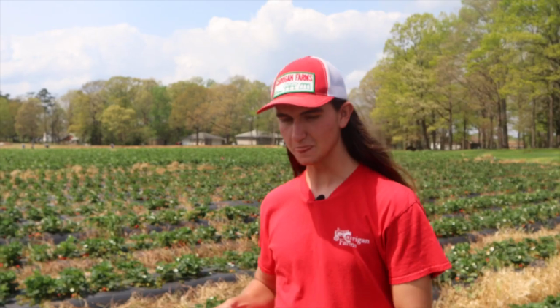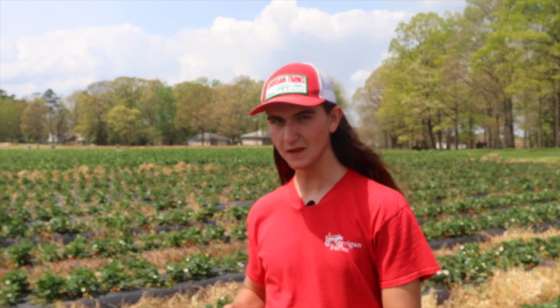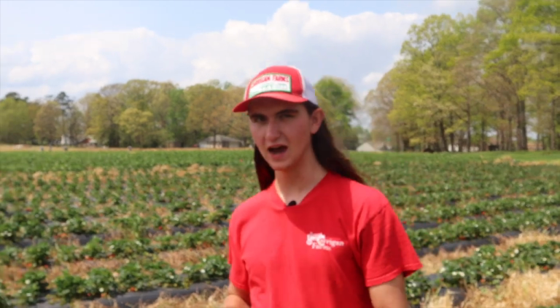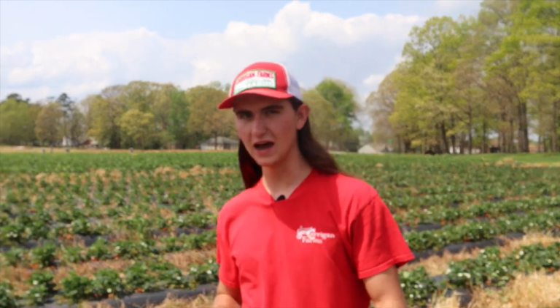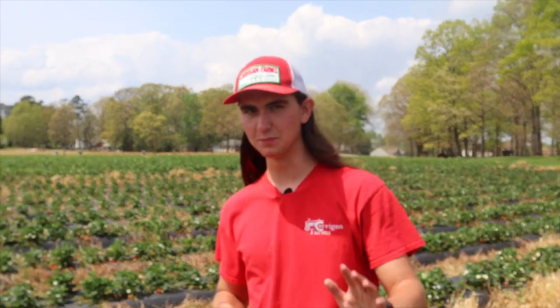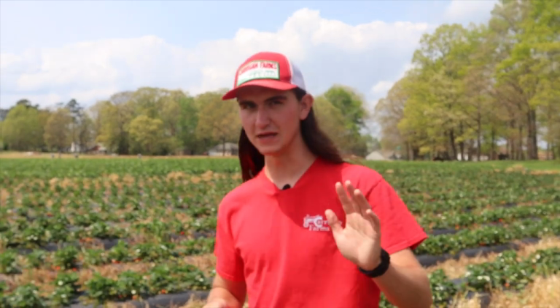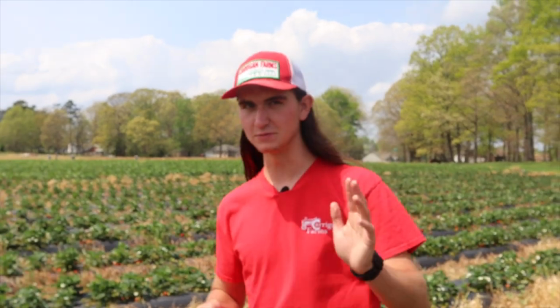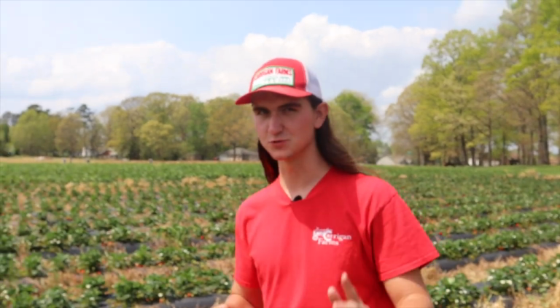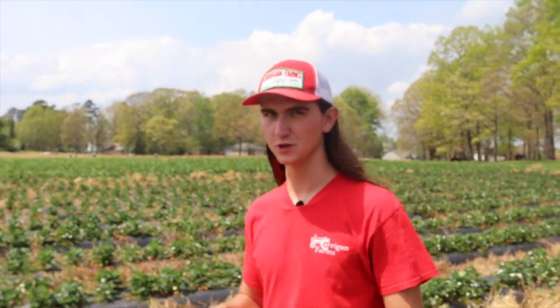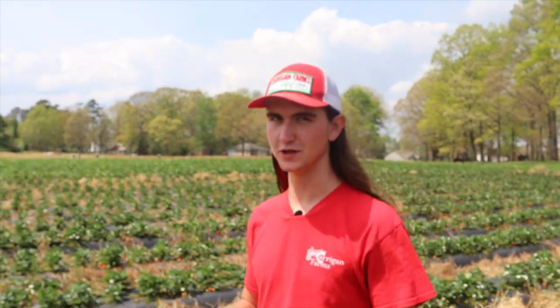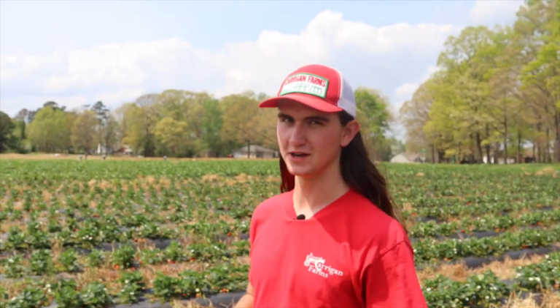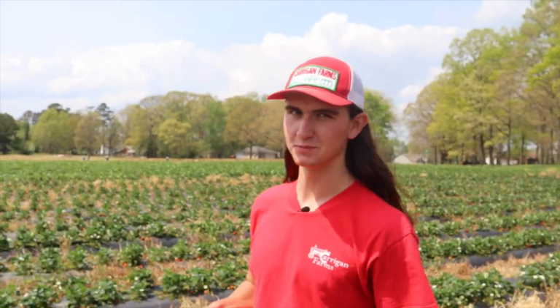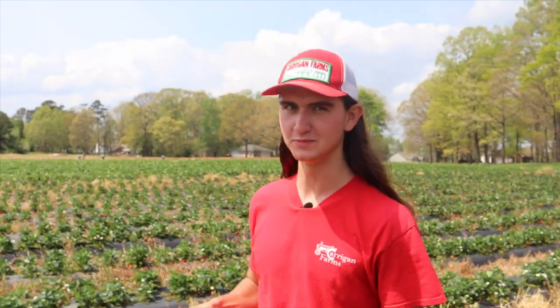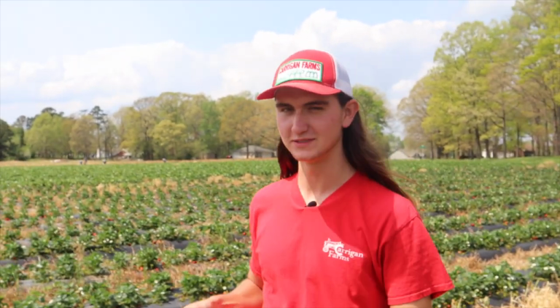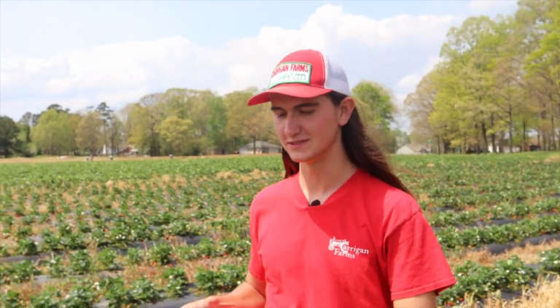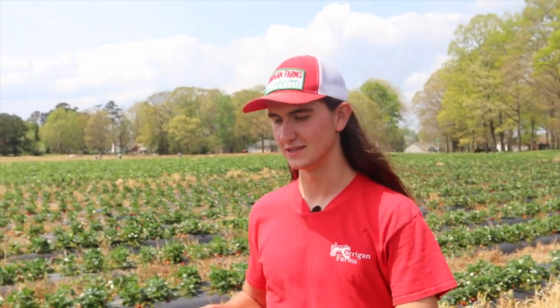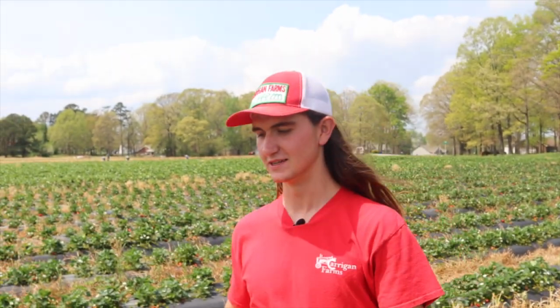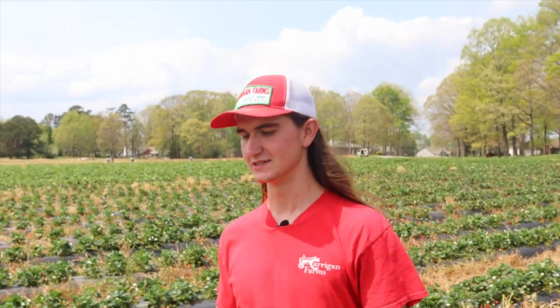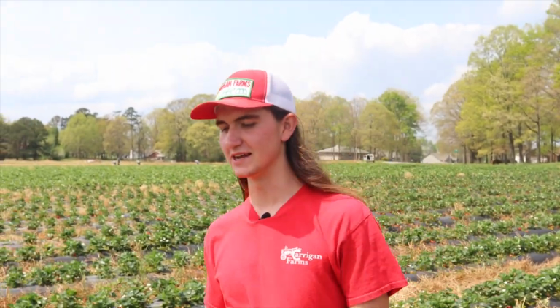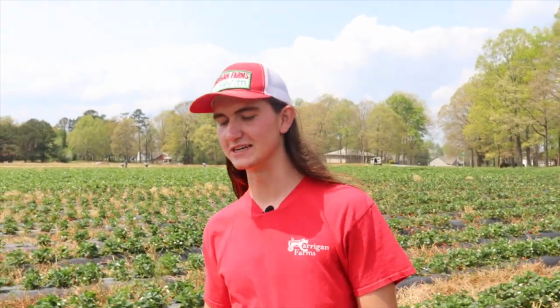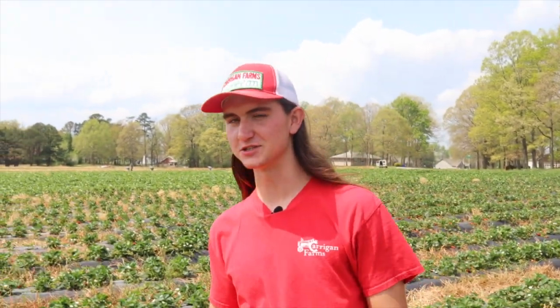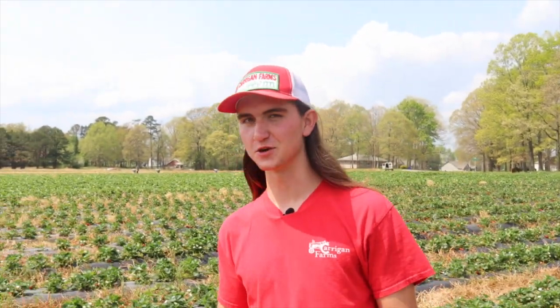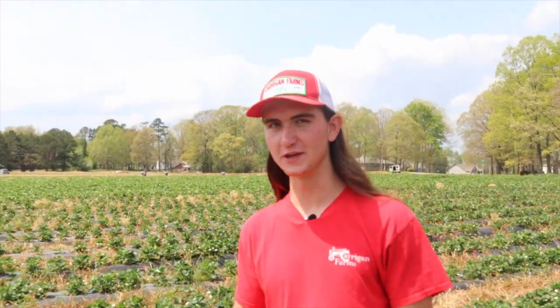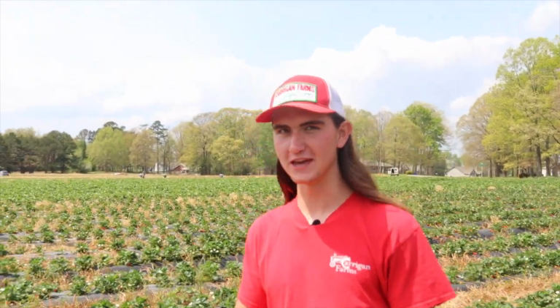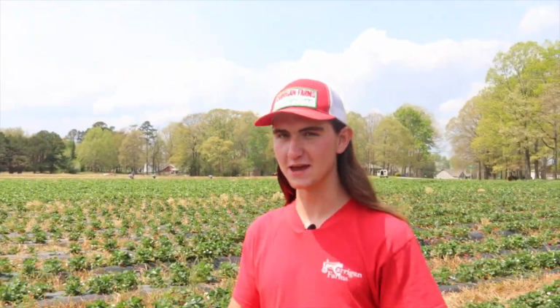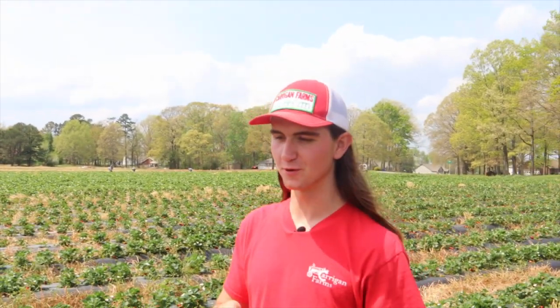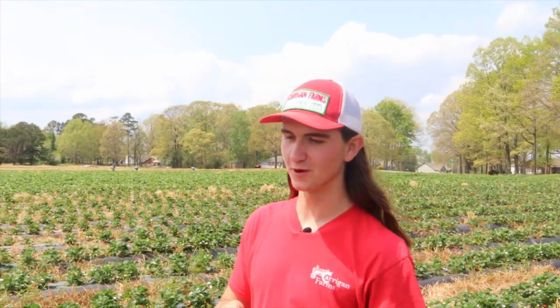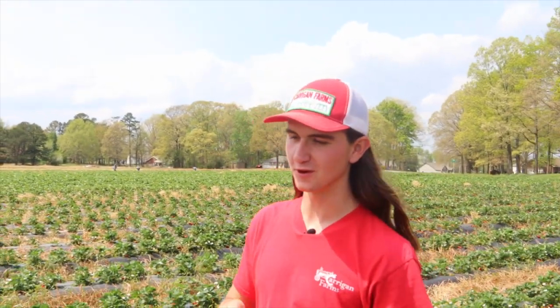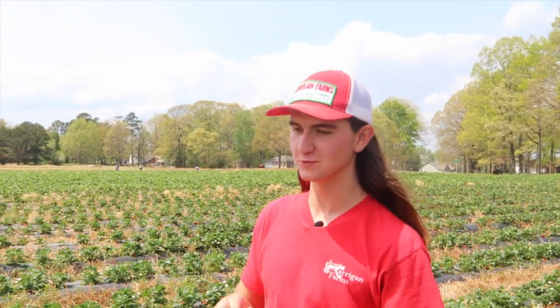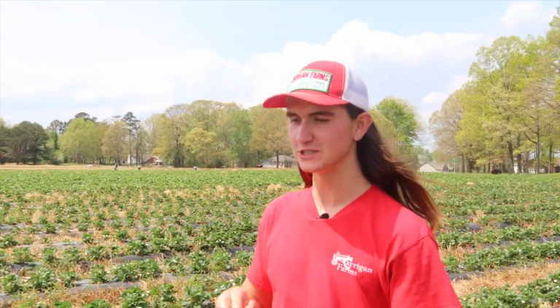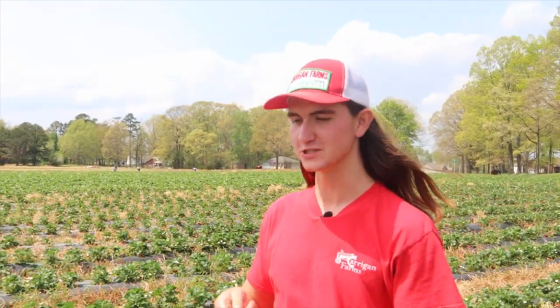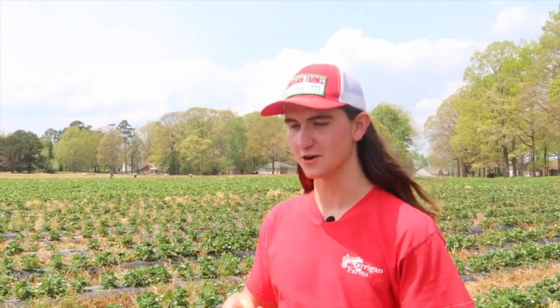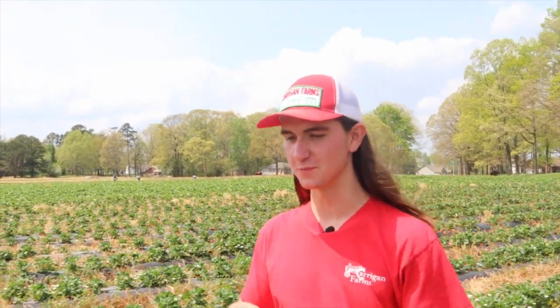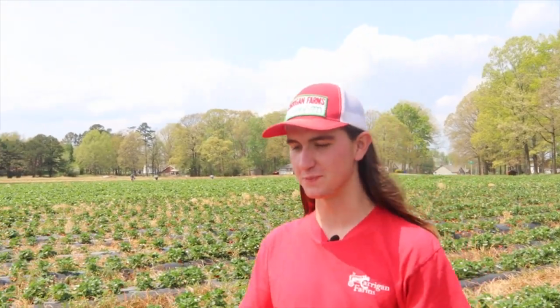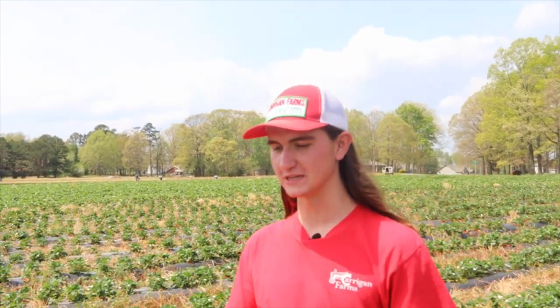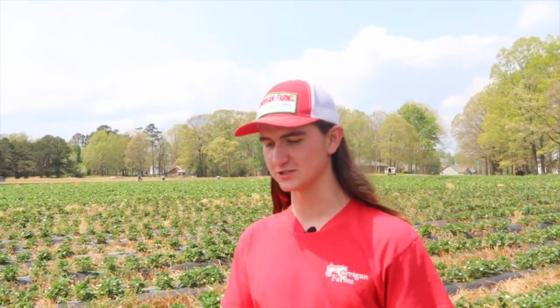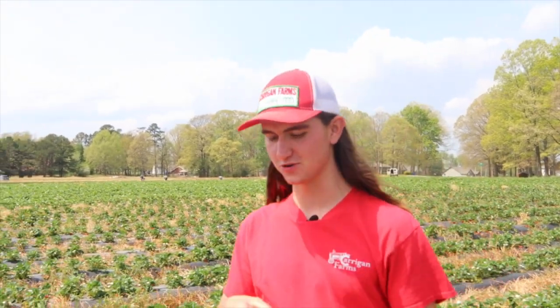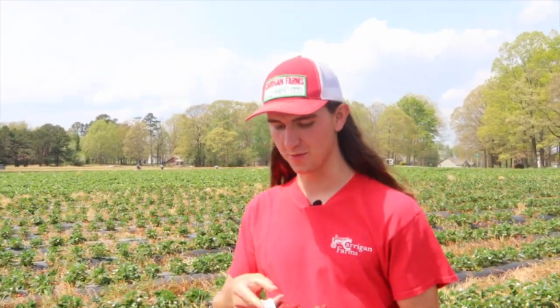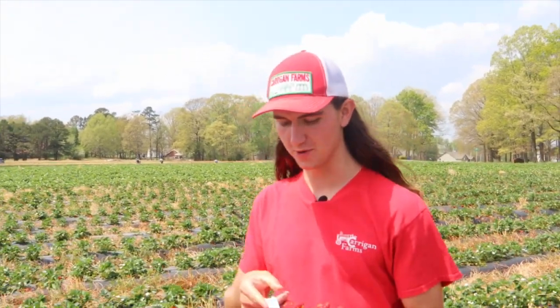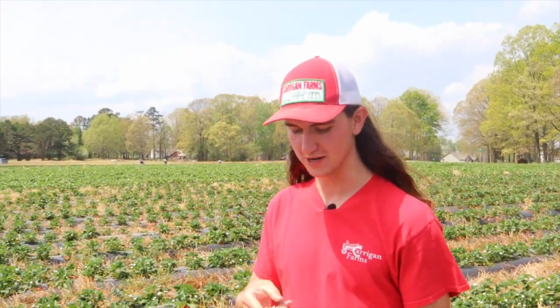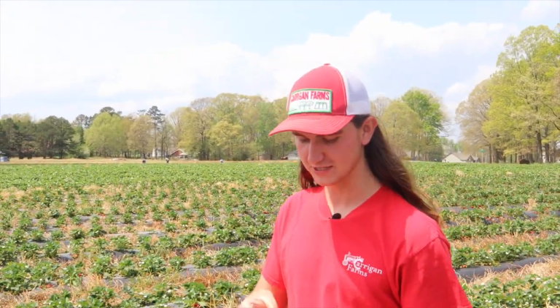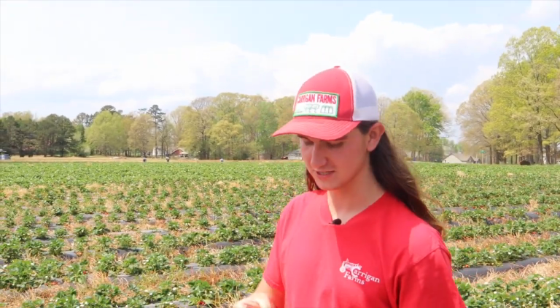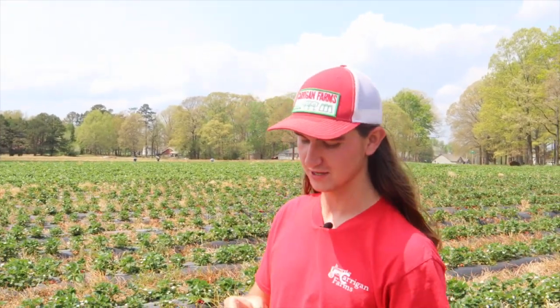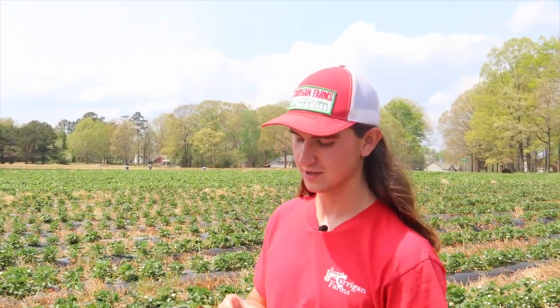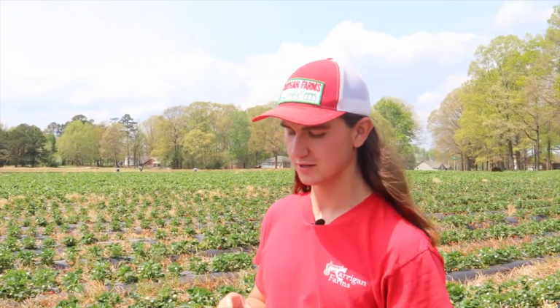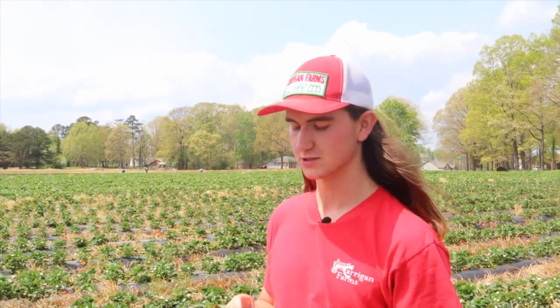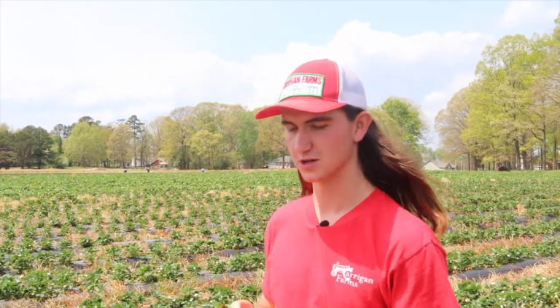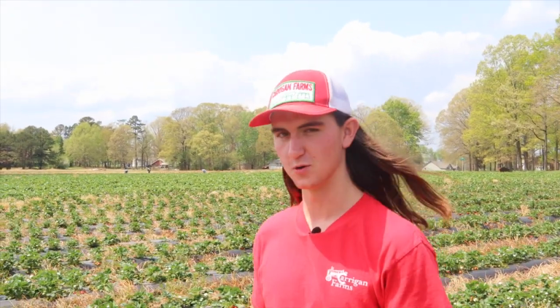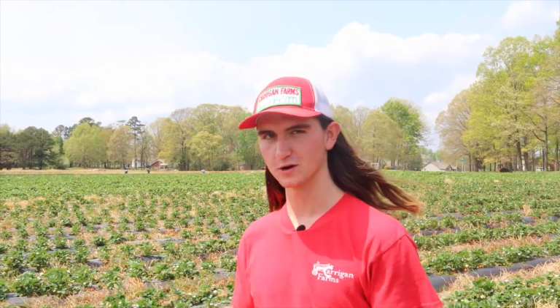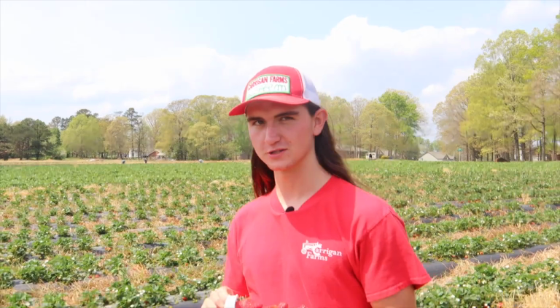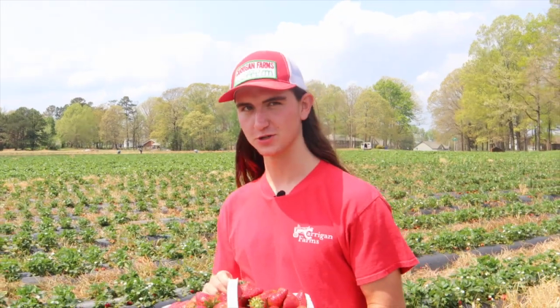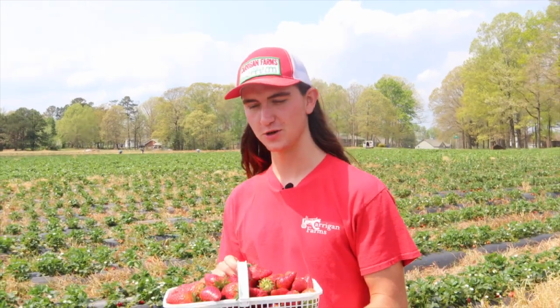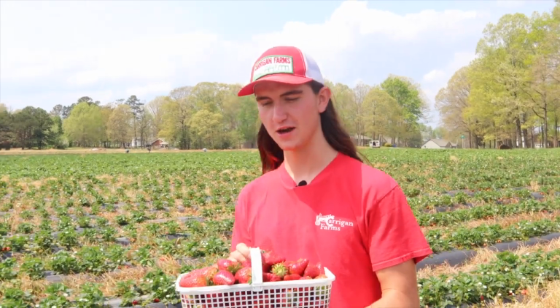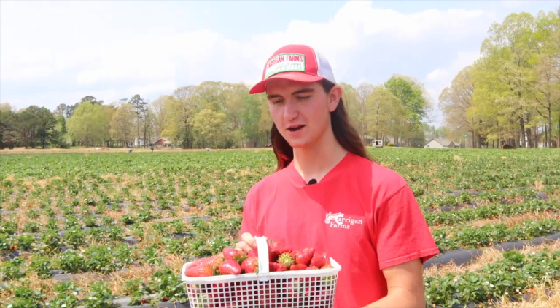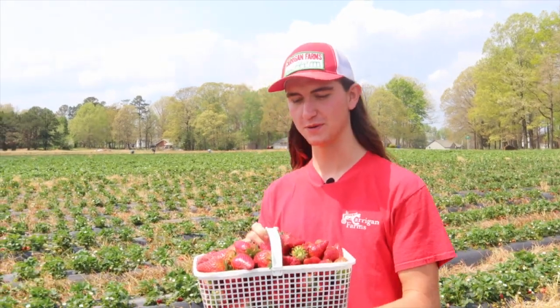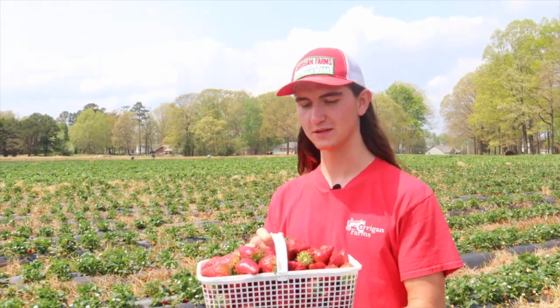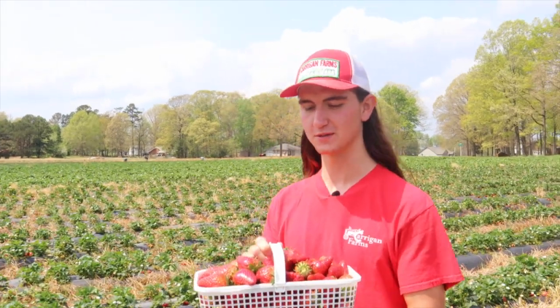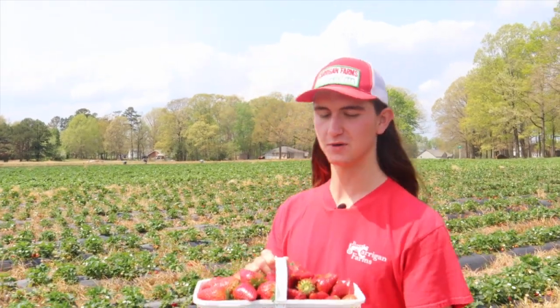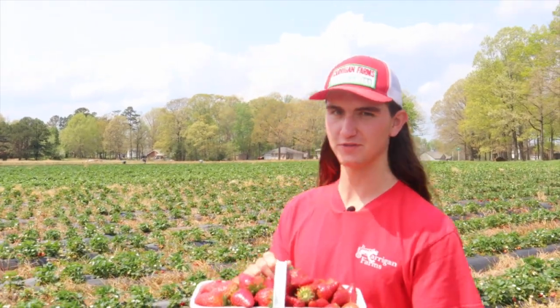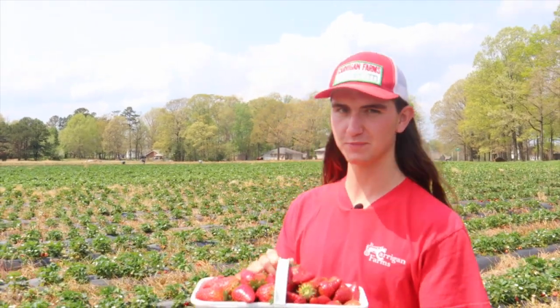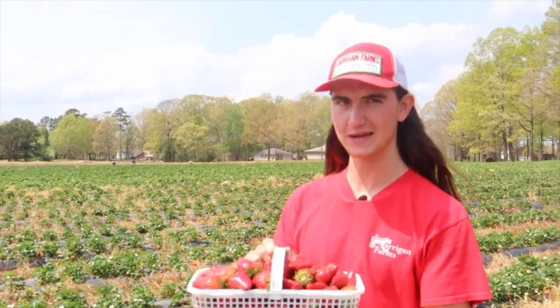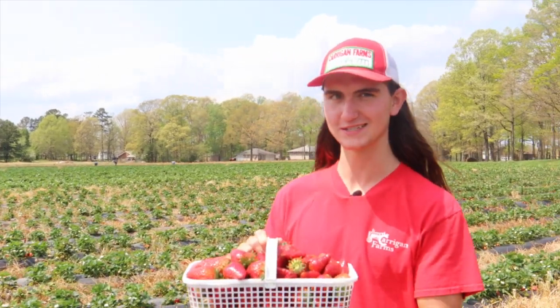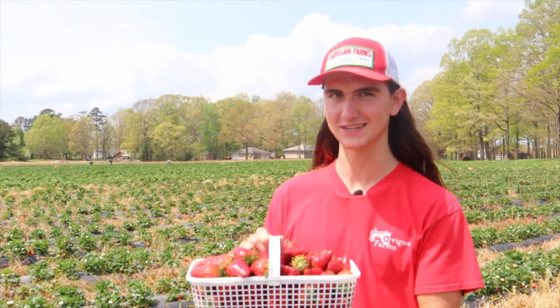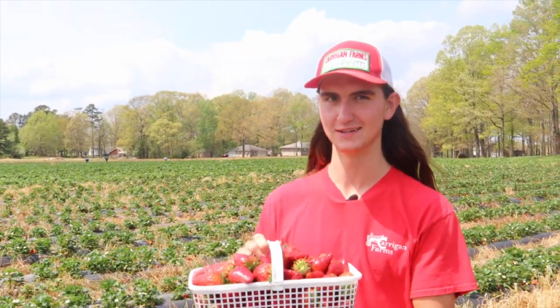Hi, my name is William. Today is early April and we just started picking strawberries, so we're going to show you how to pick the perfect basket.